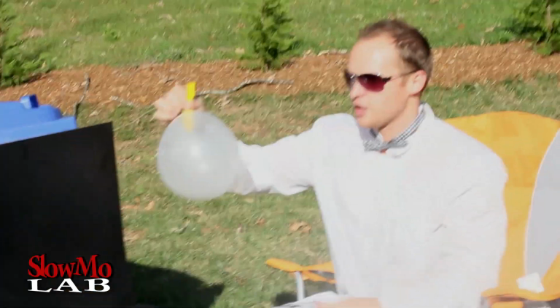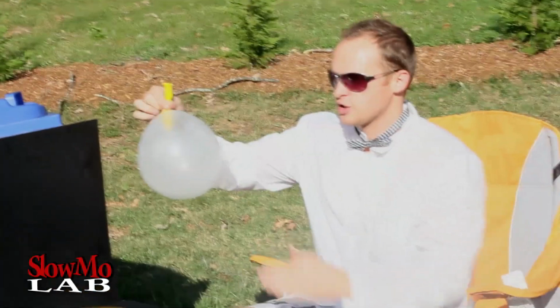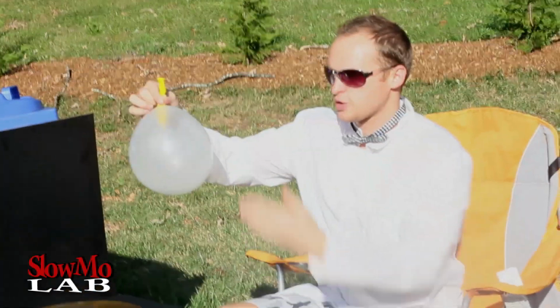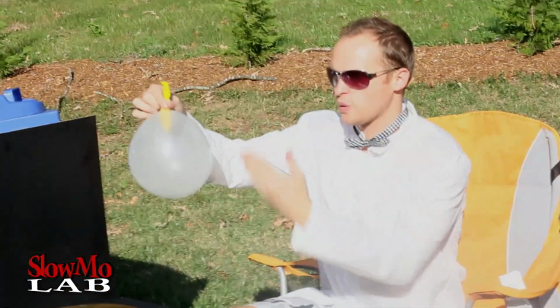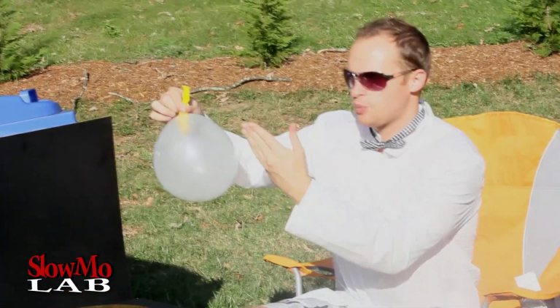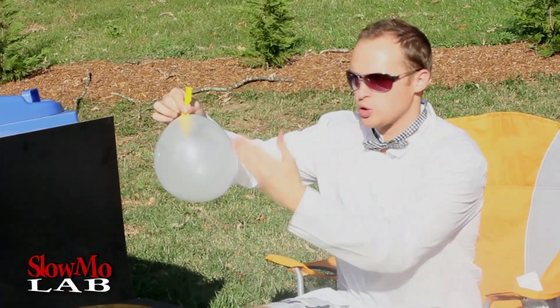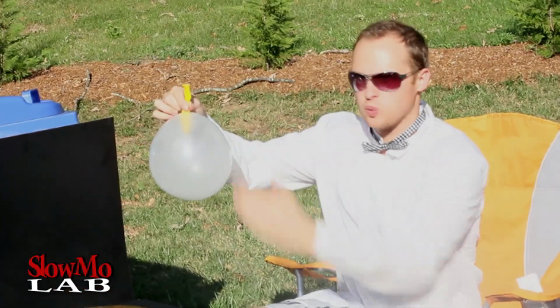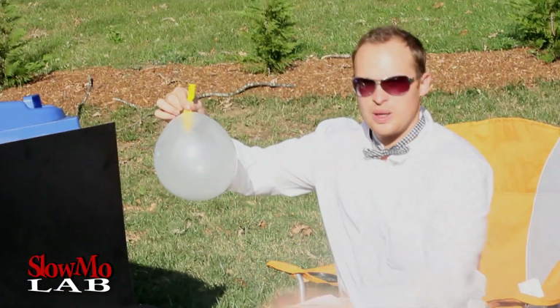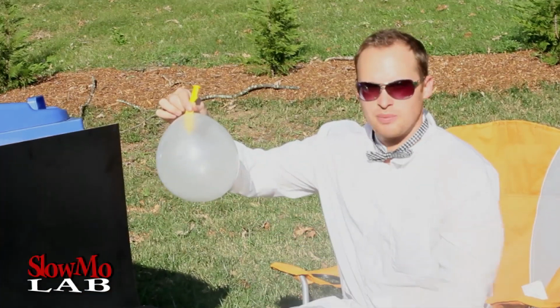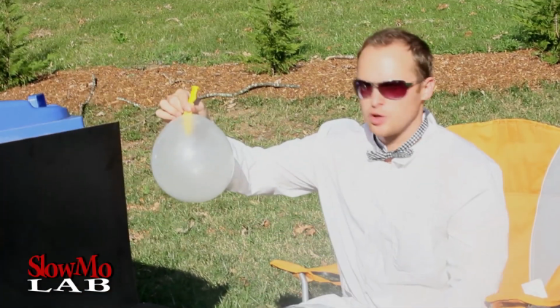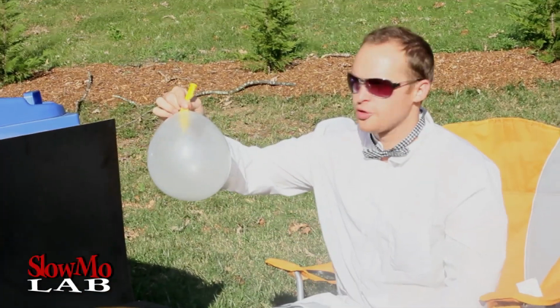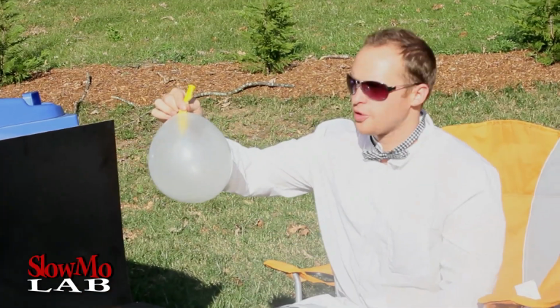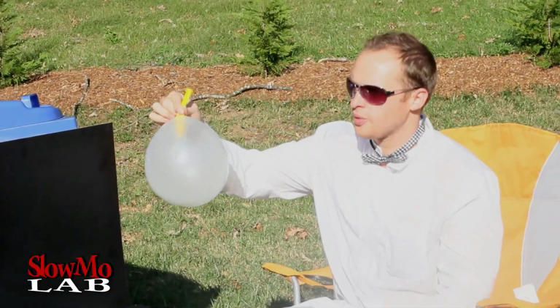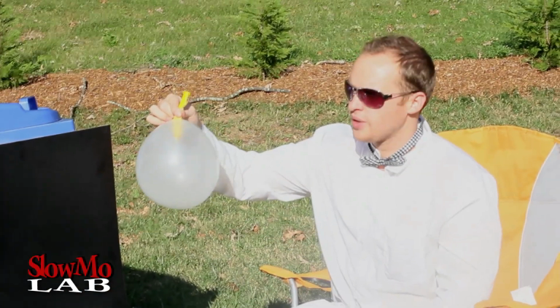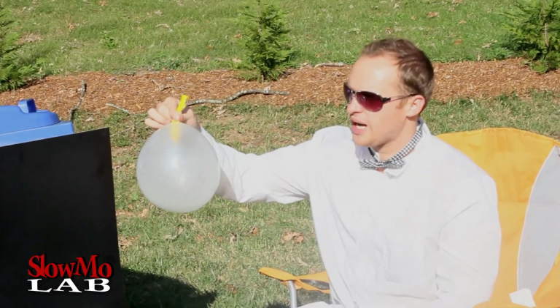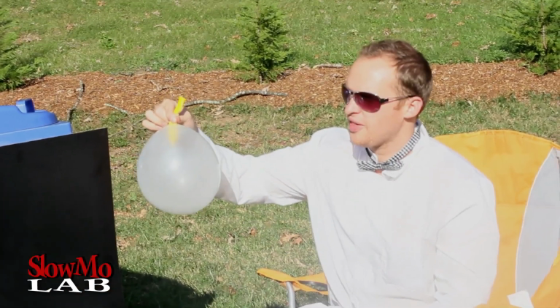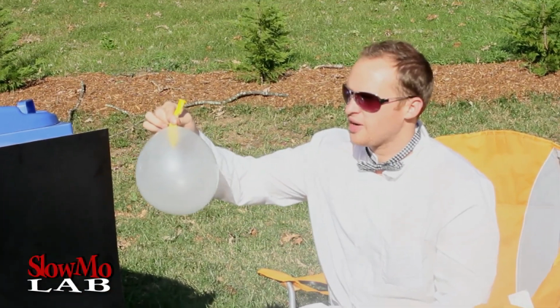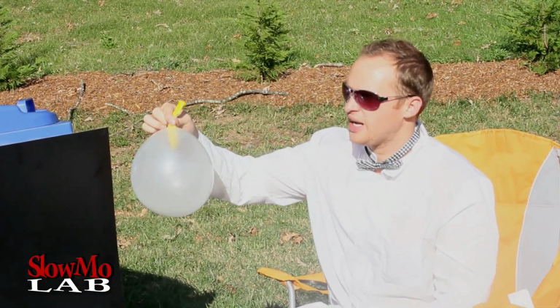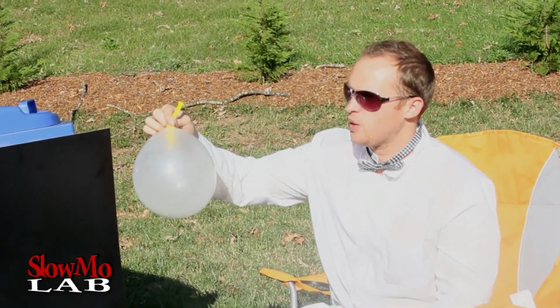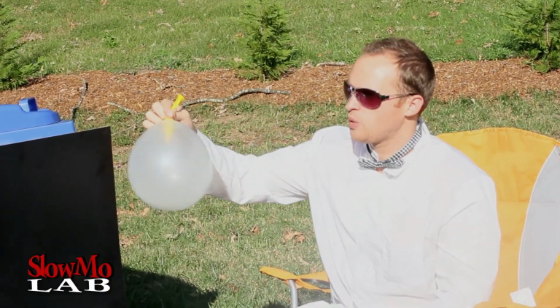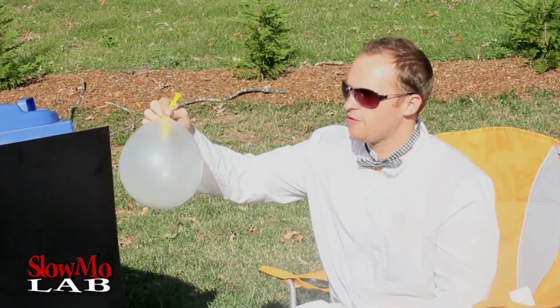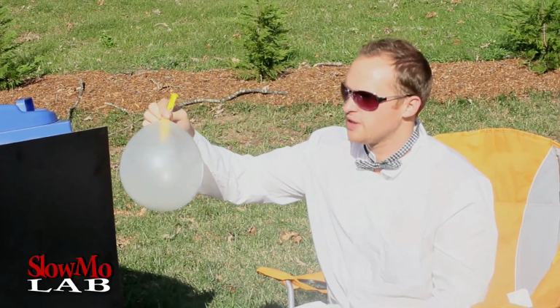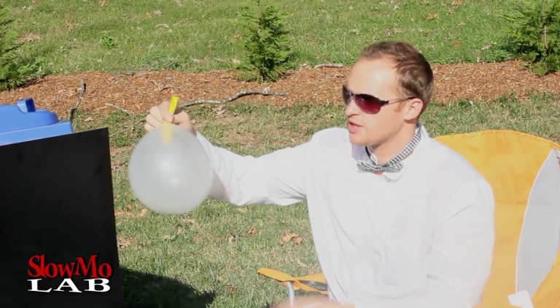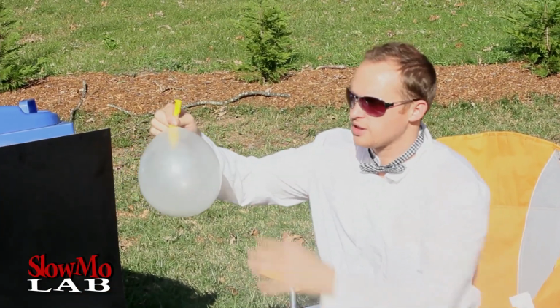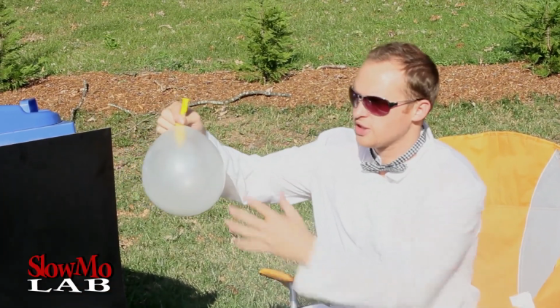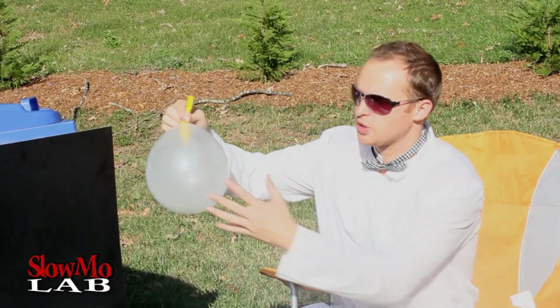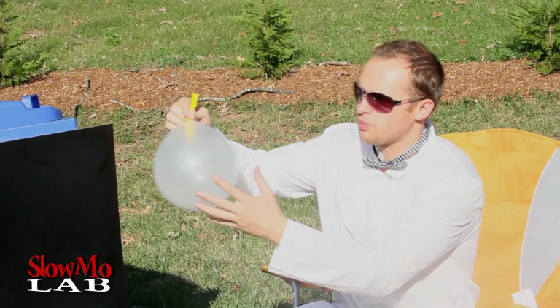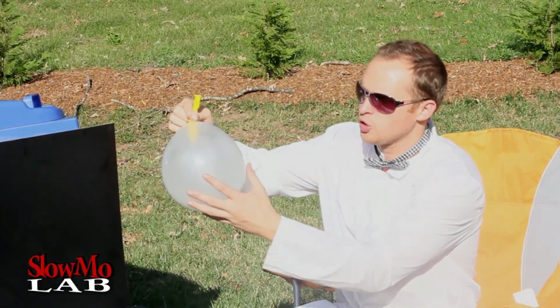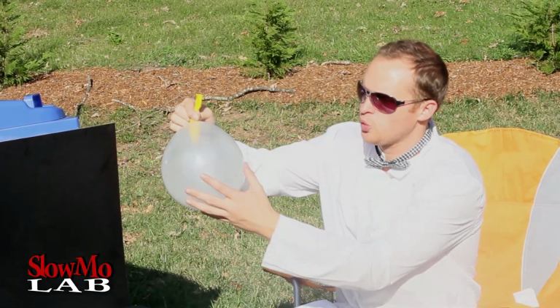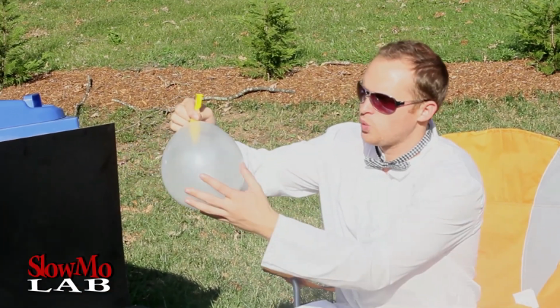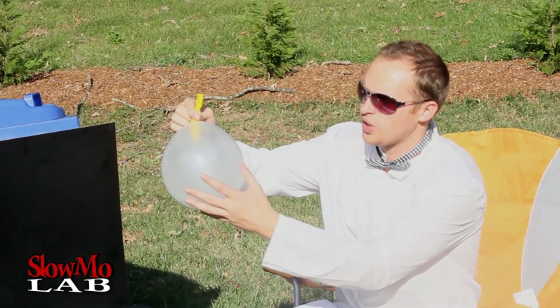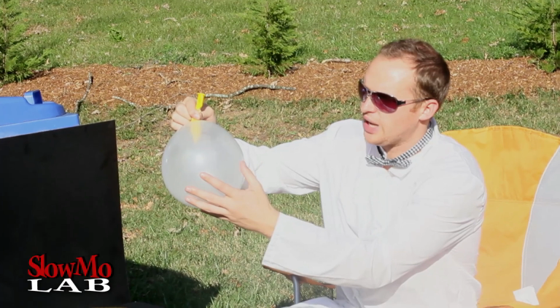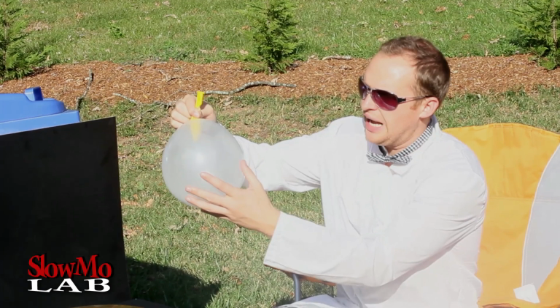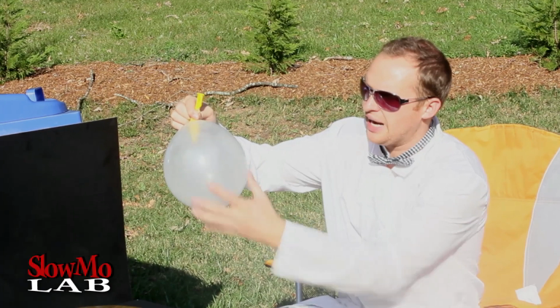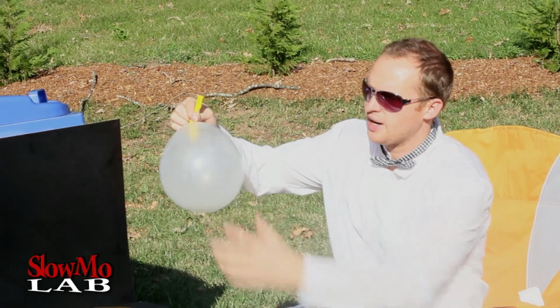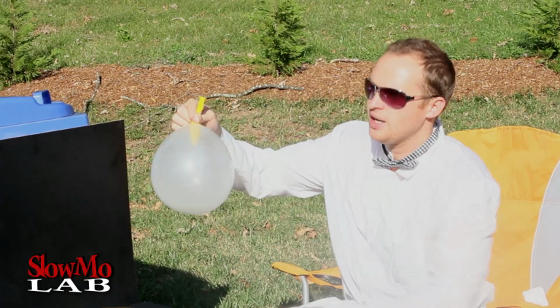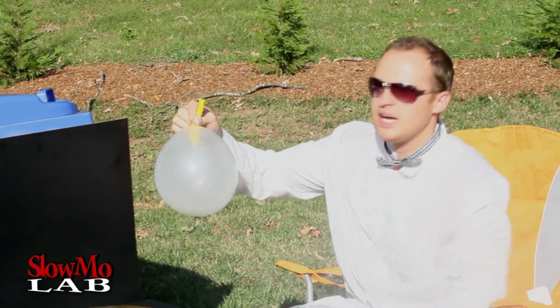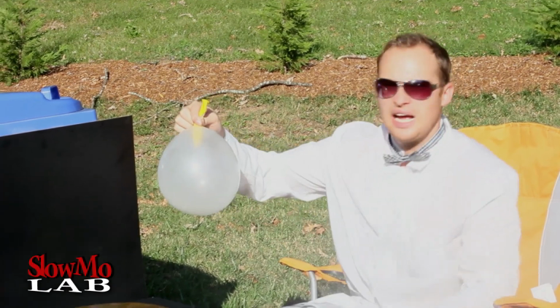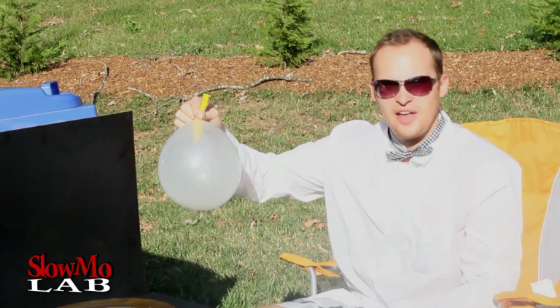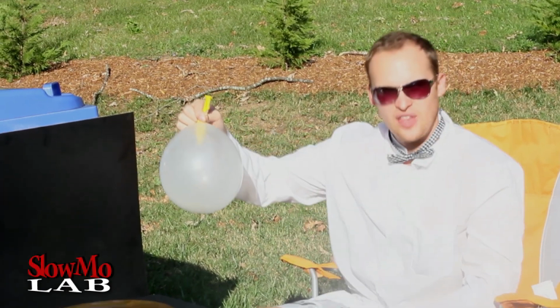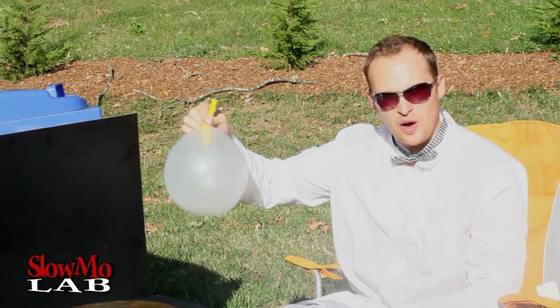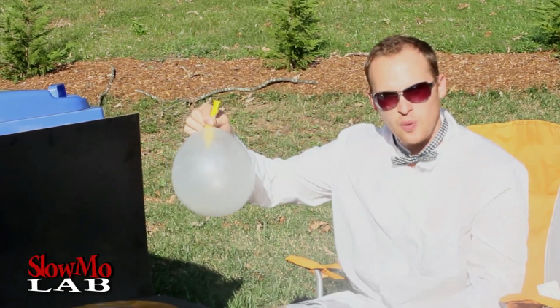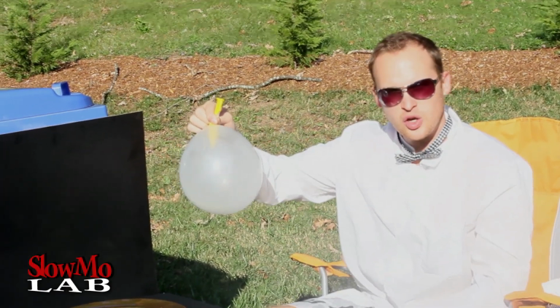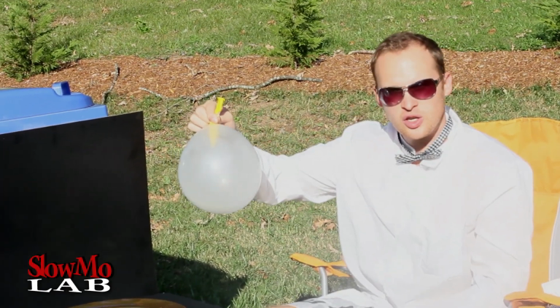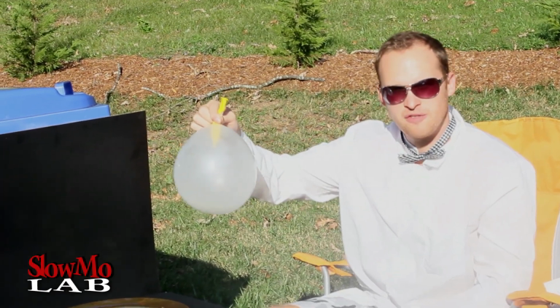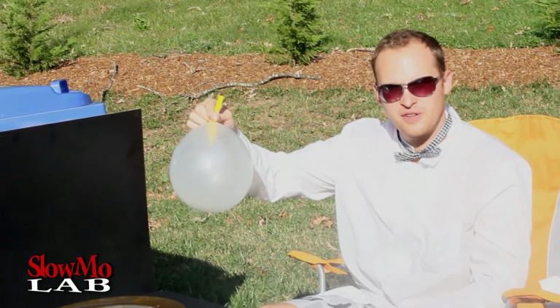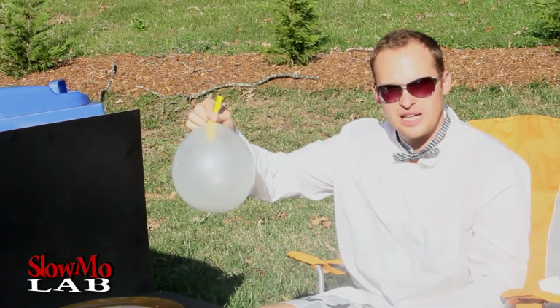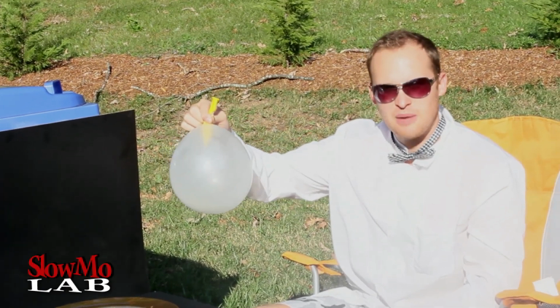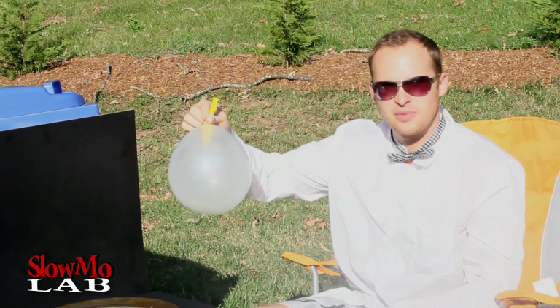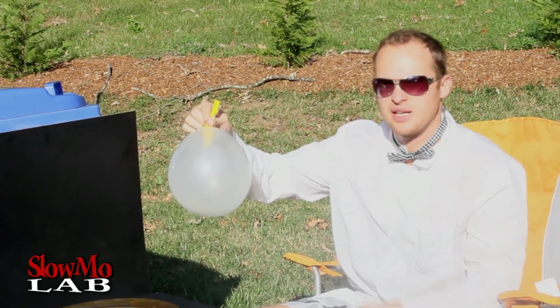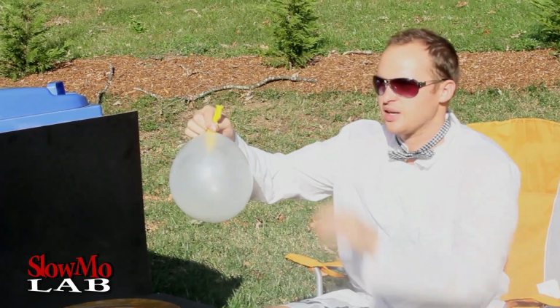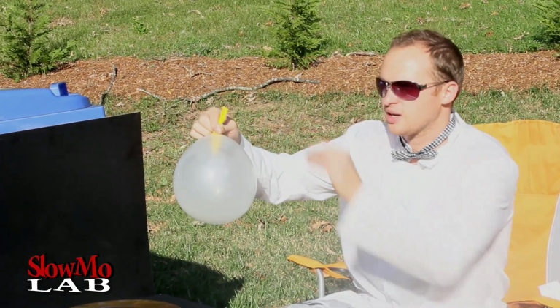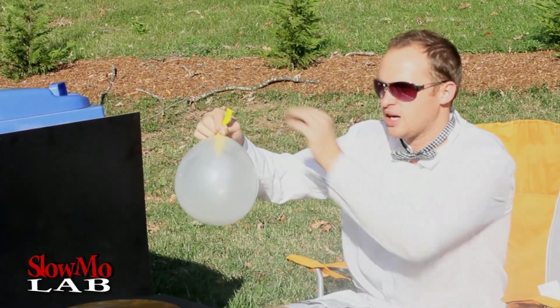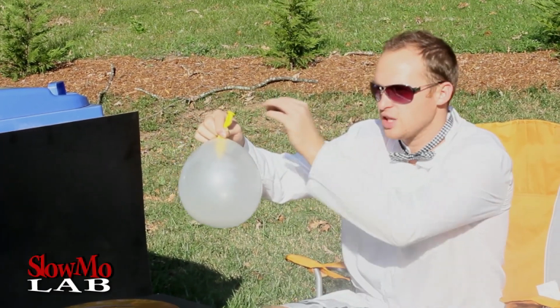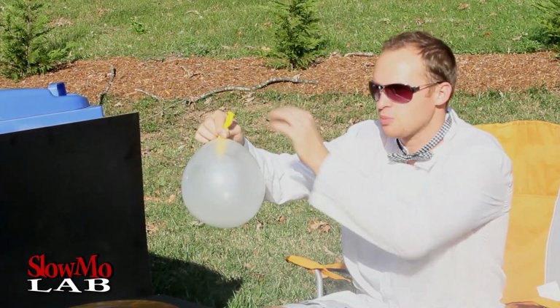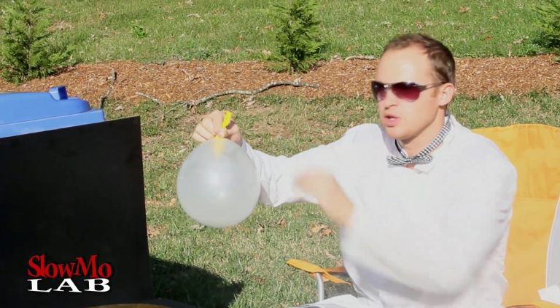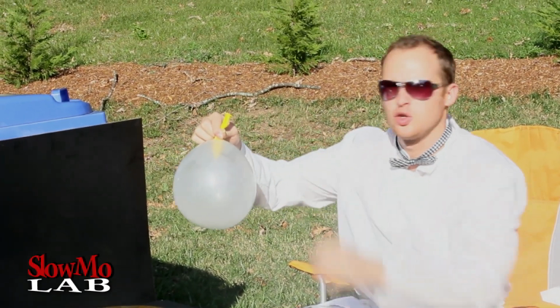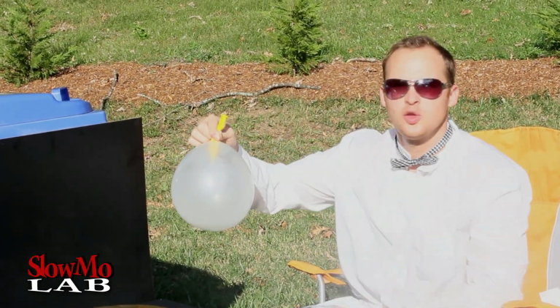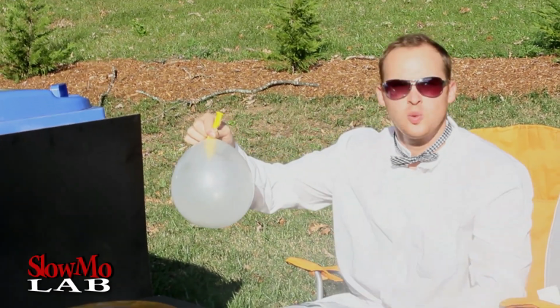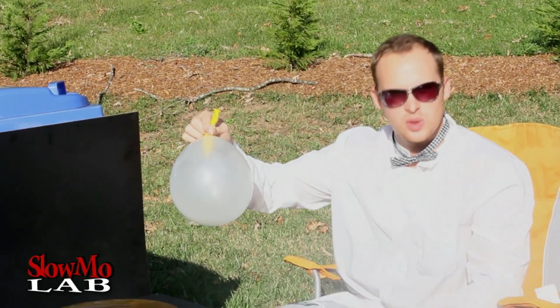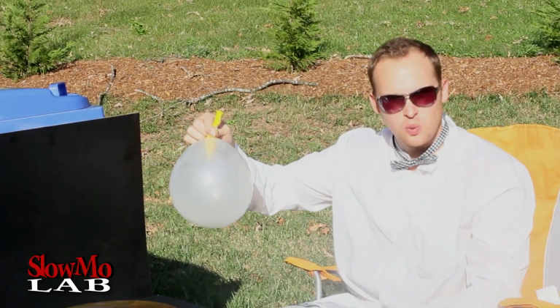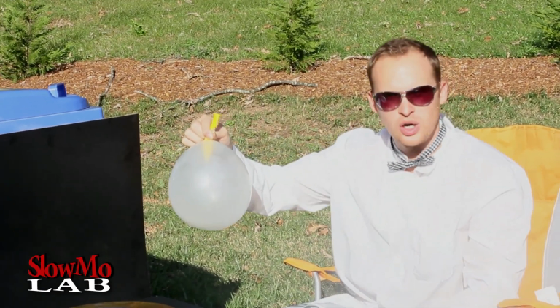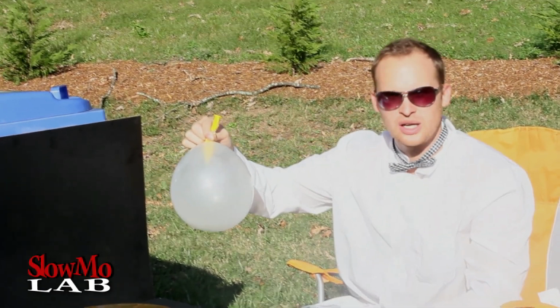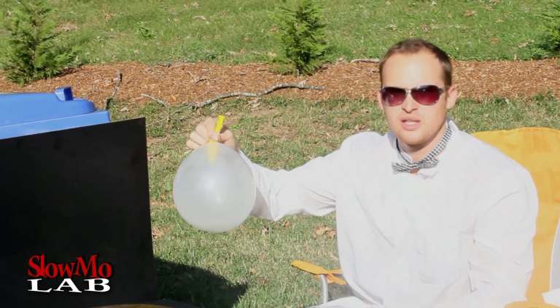So we put one balloon through the other — we filled the clear balloon with air, and now we are going to fill up the color balloon with water.